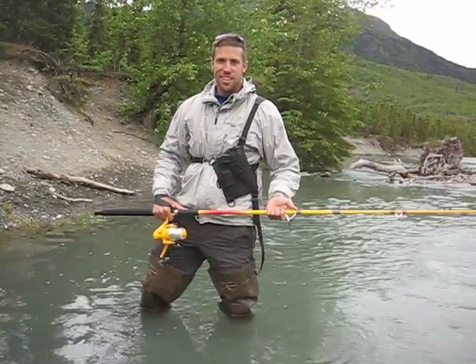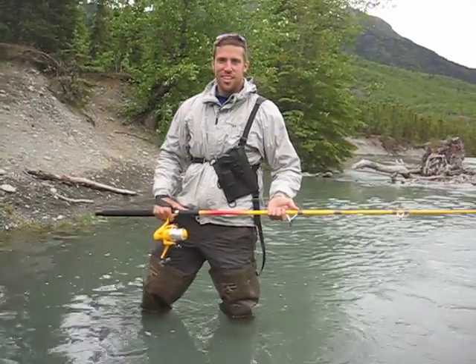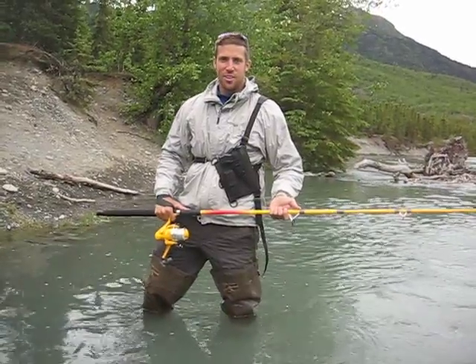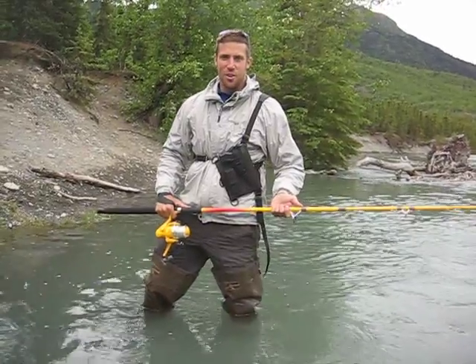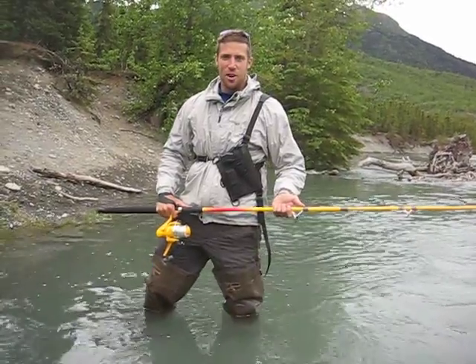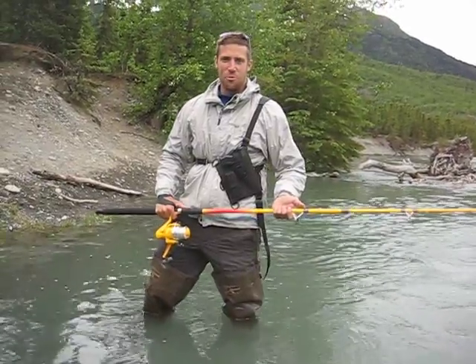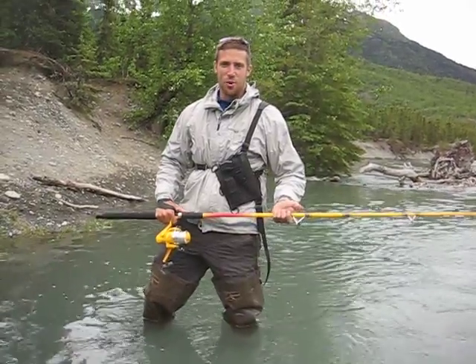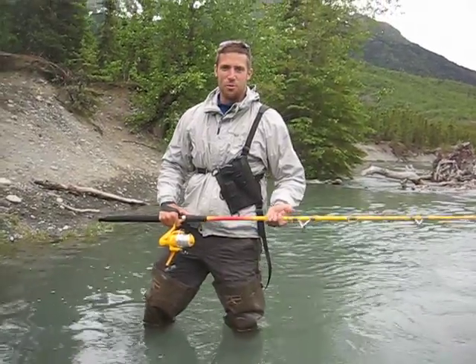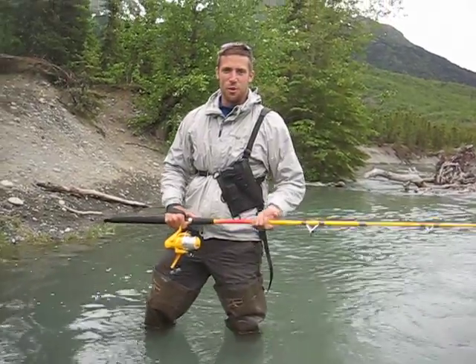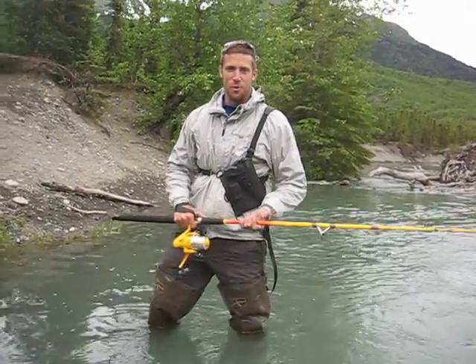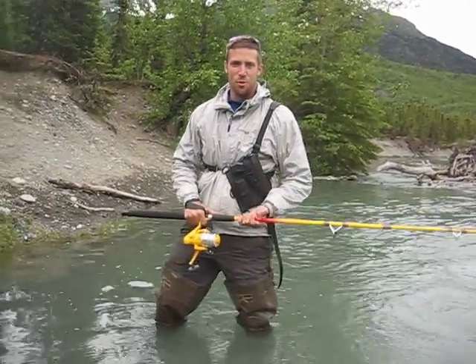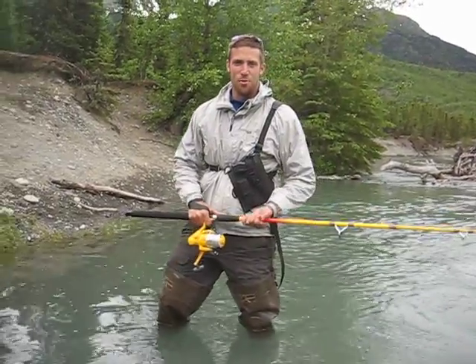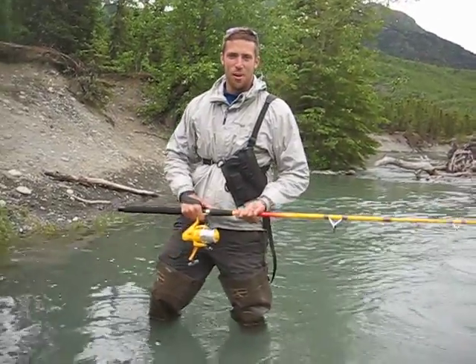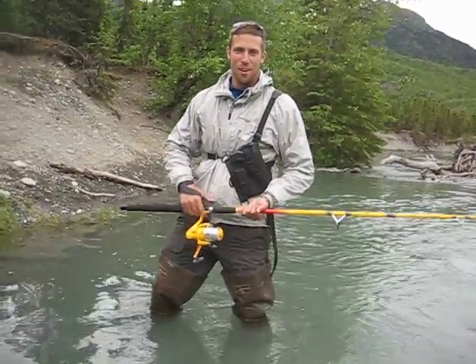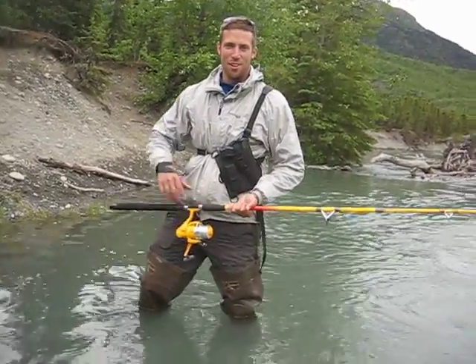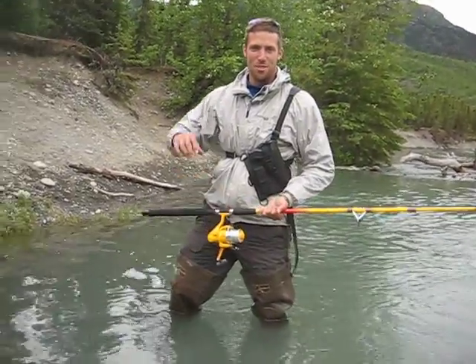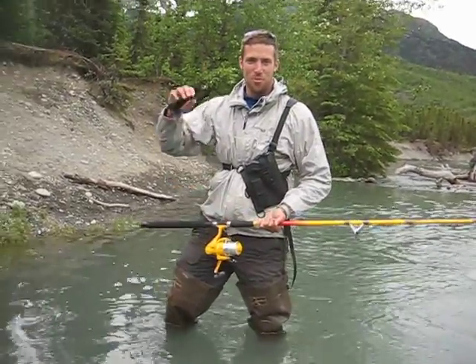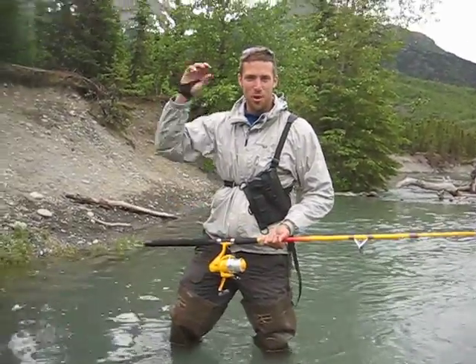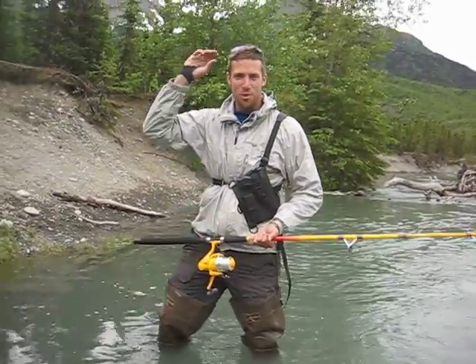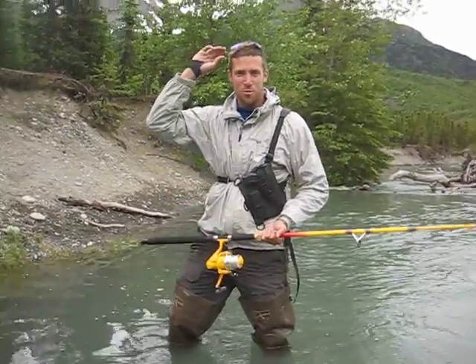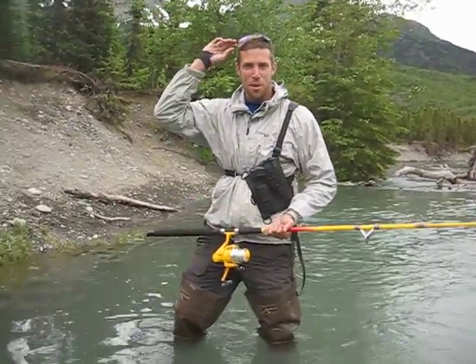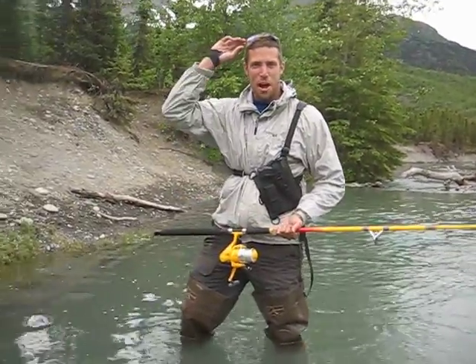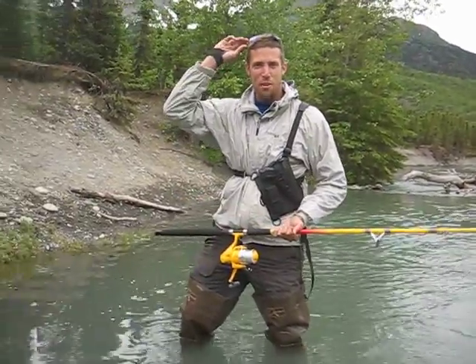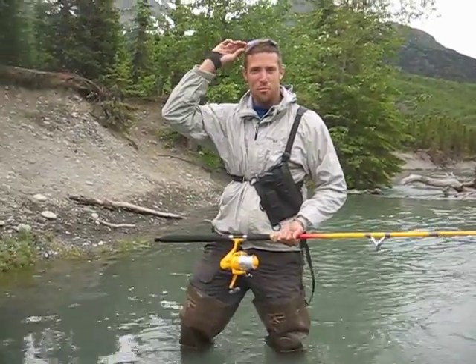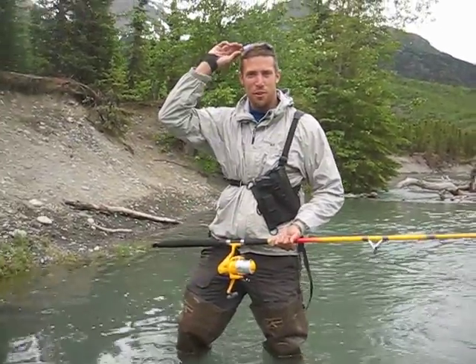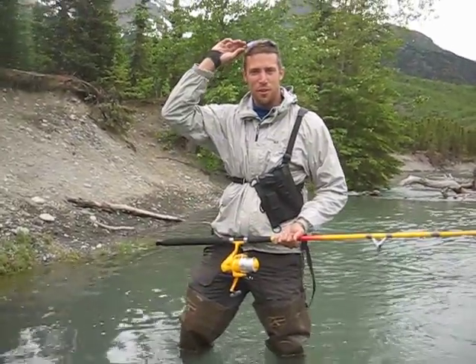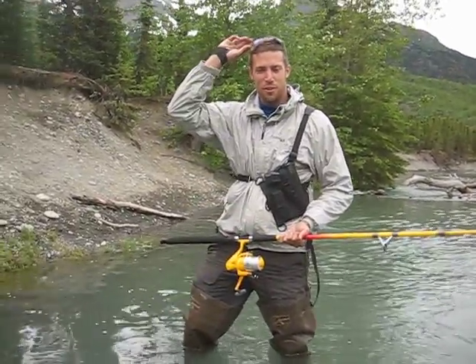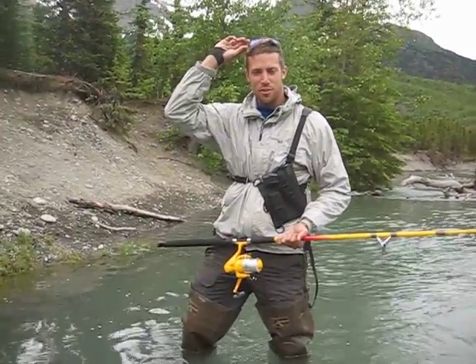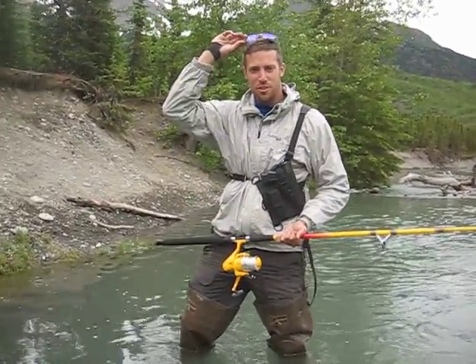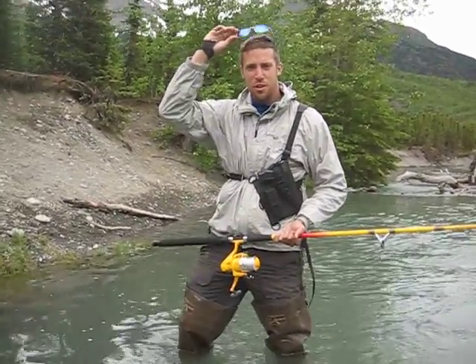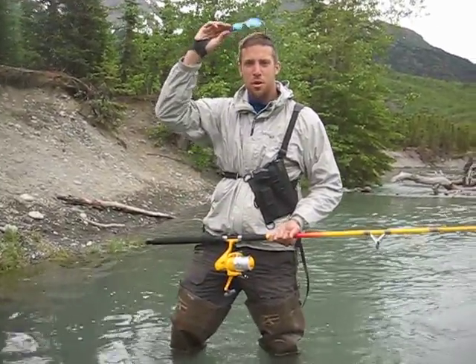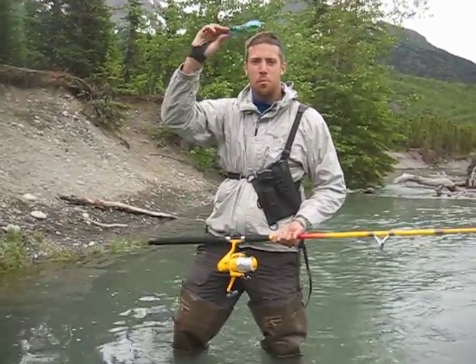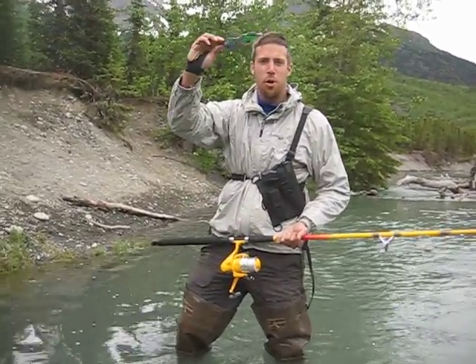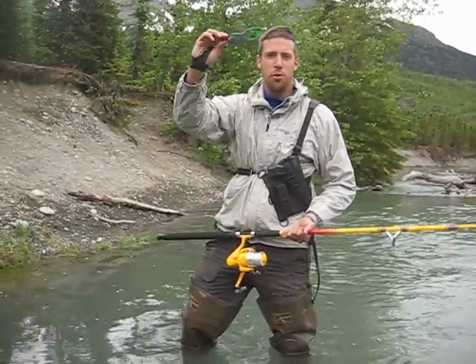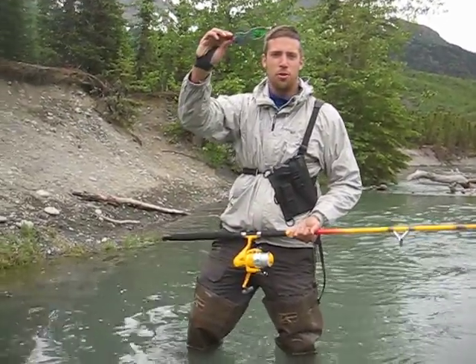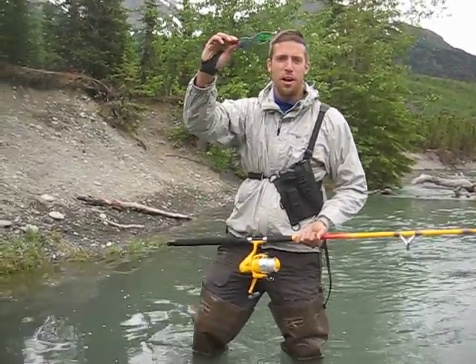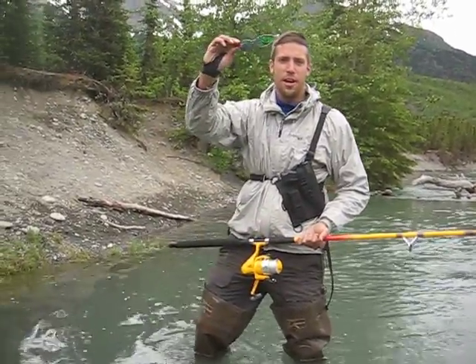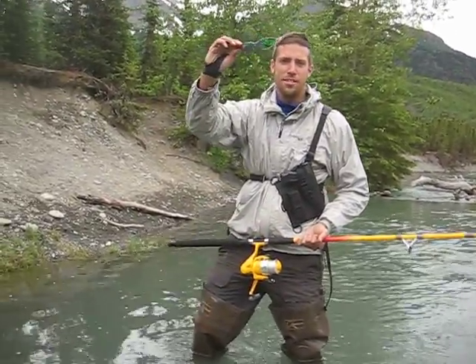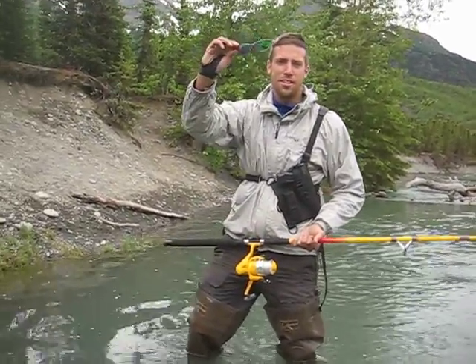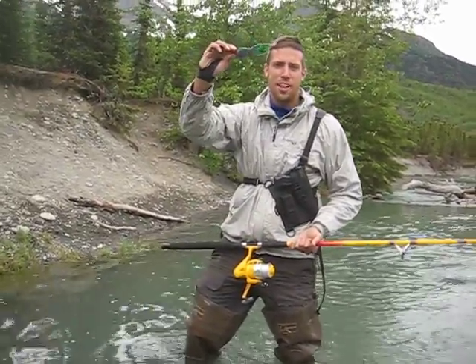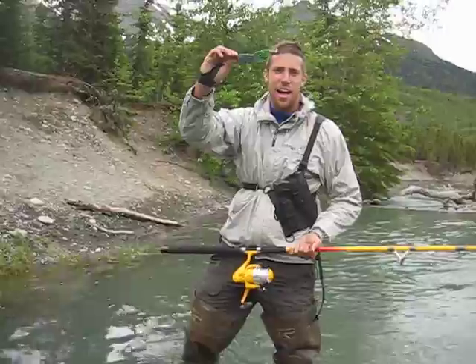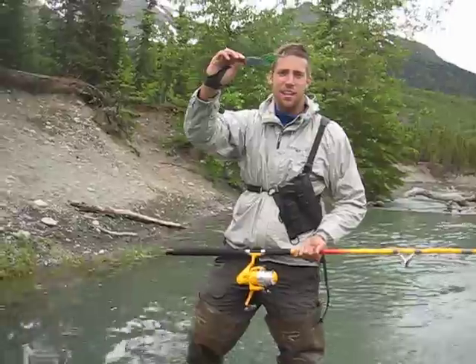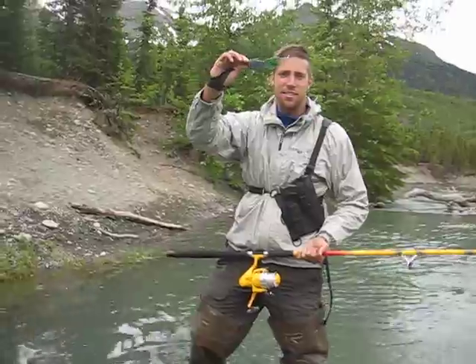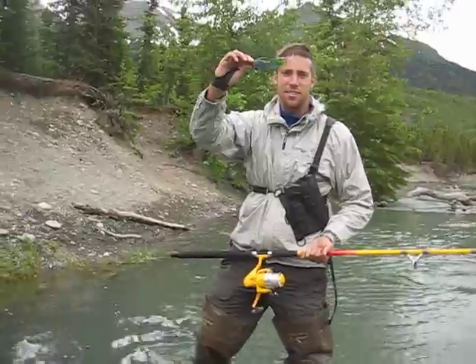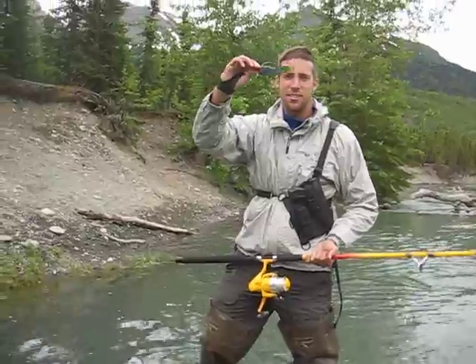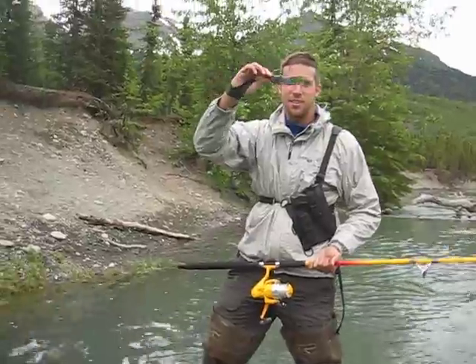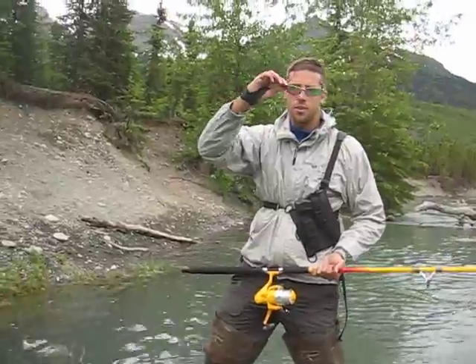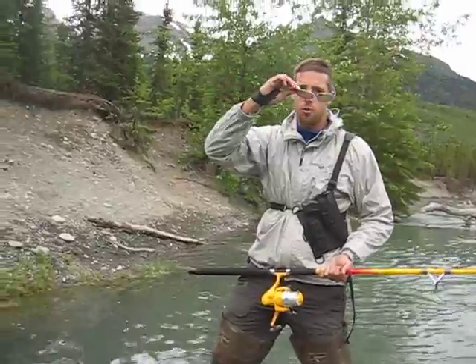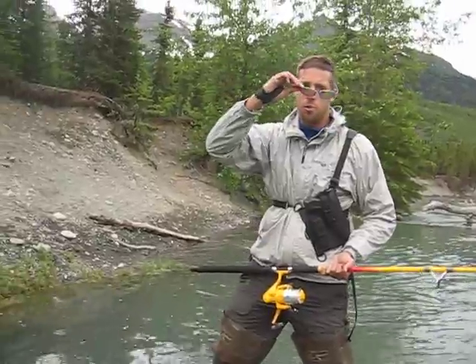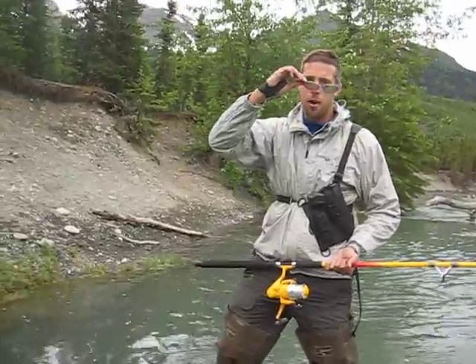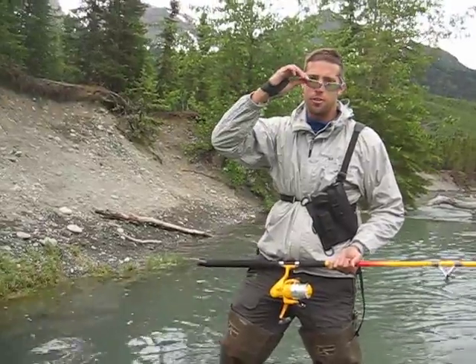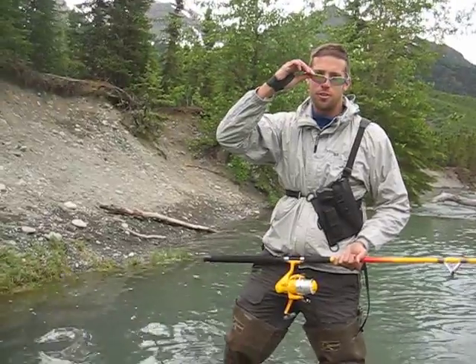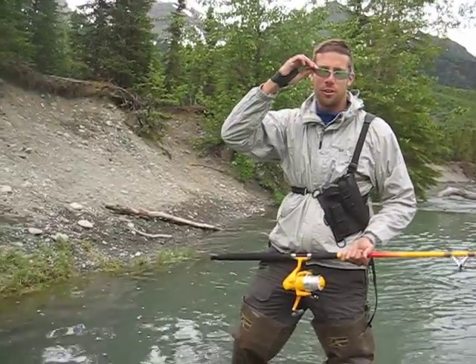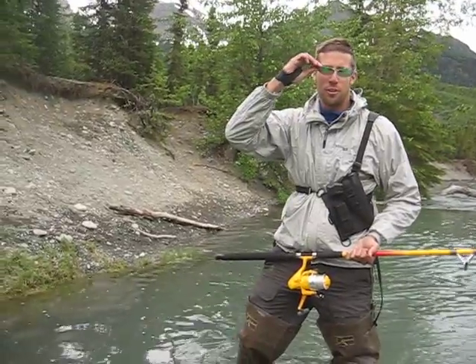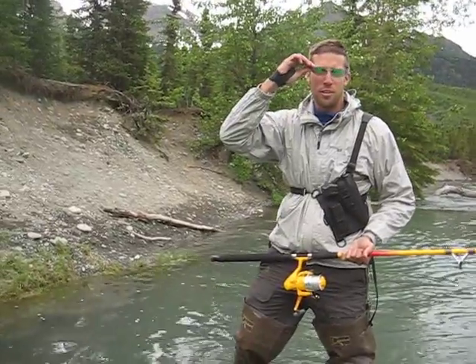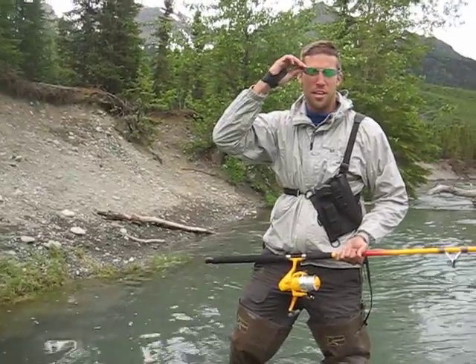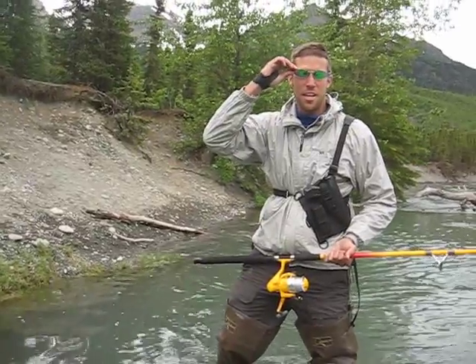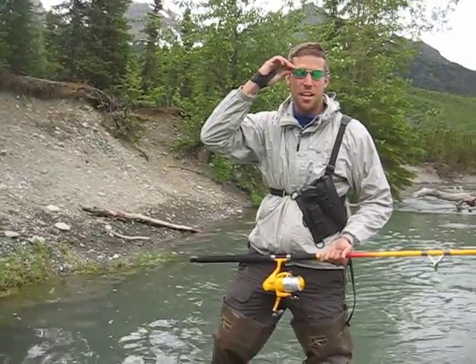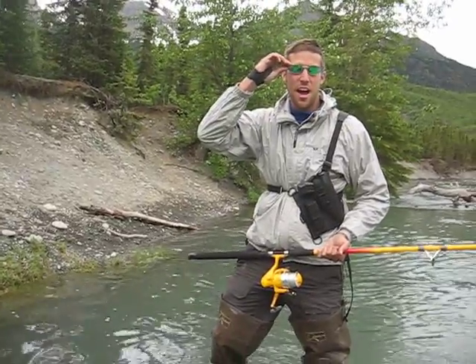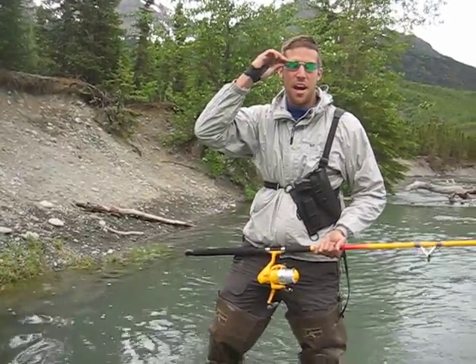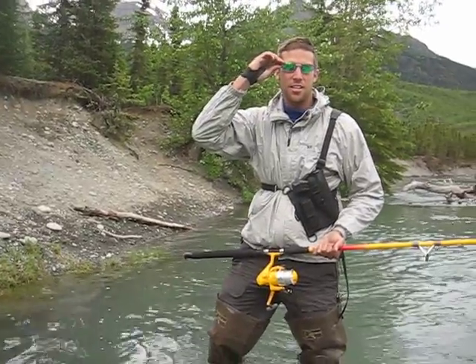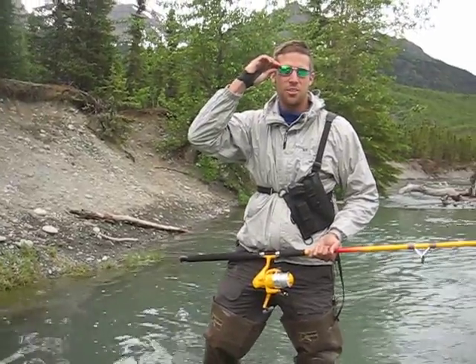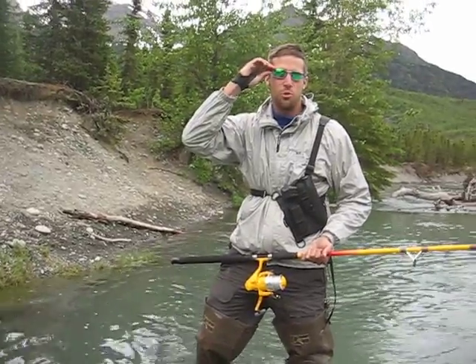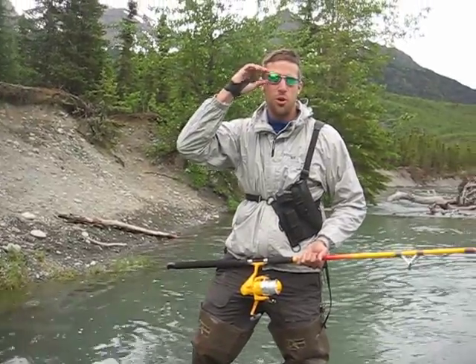Grant Wolfe here with American Sportsman Outfitters. Polarized glasses. We're about to learn the Kenai Twitch.